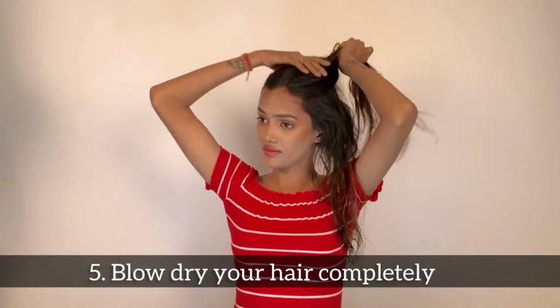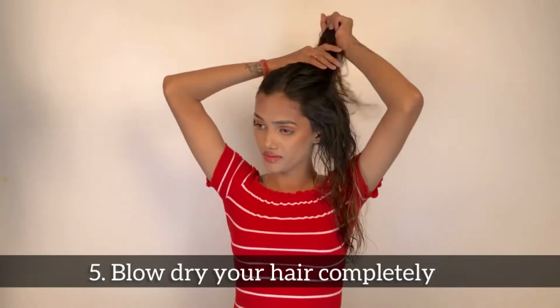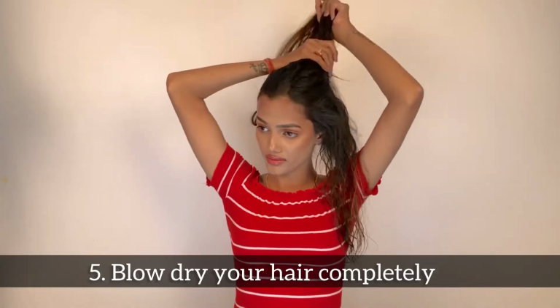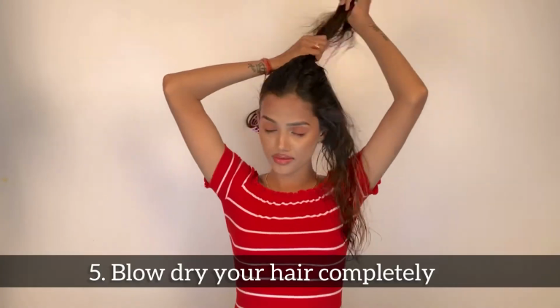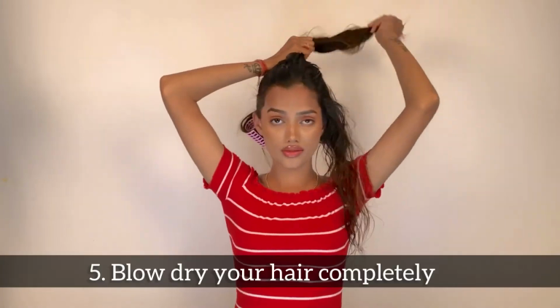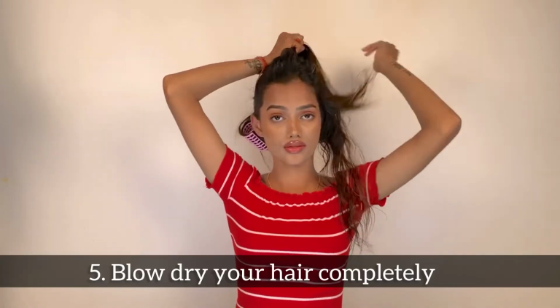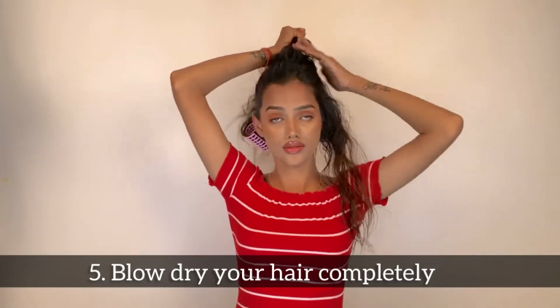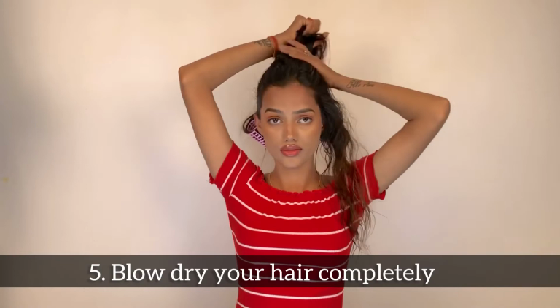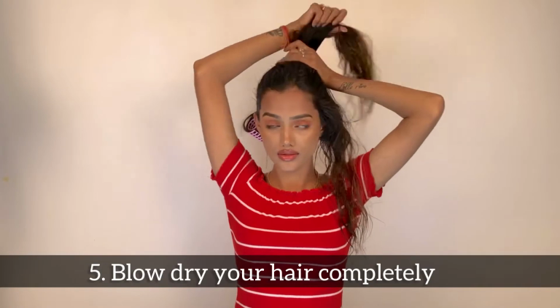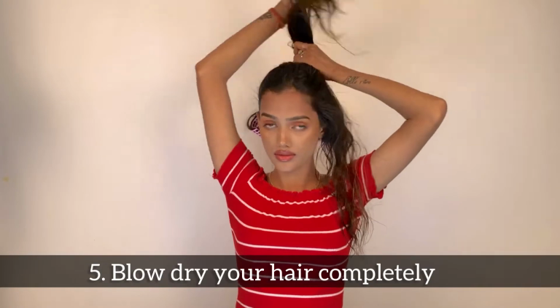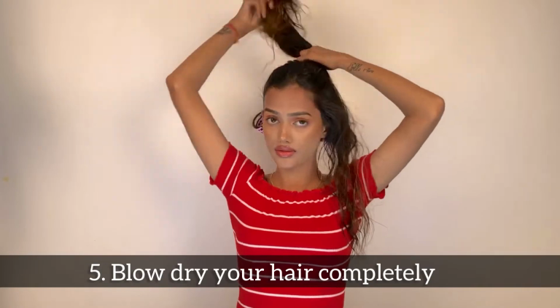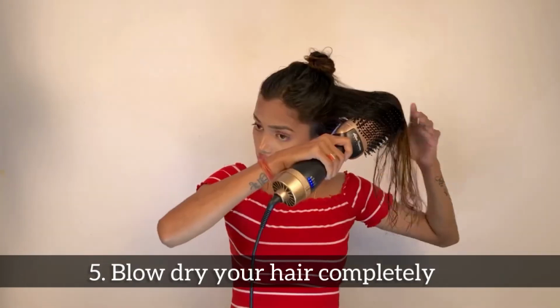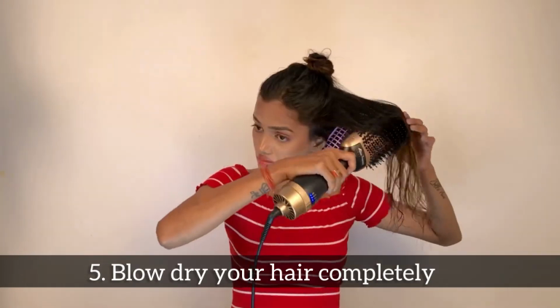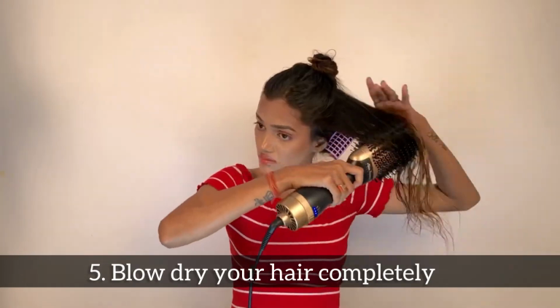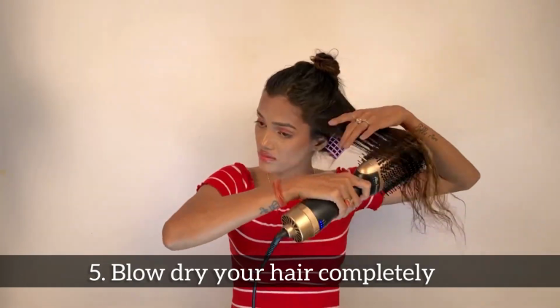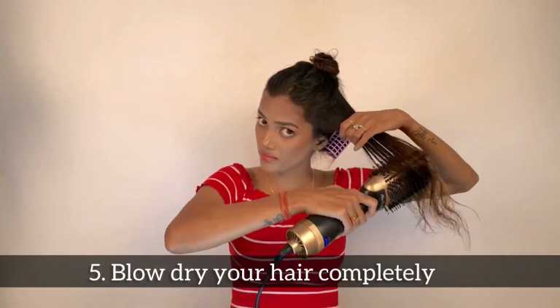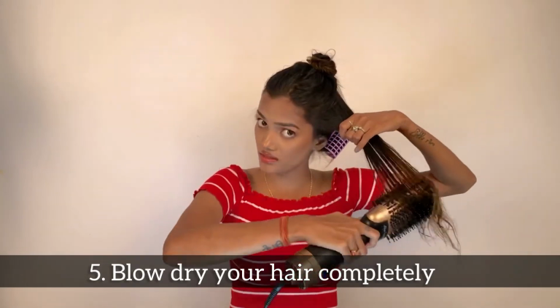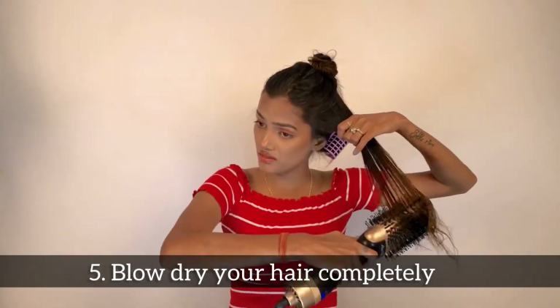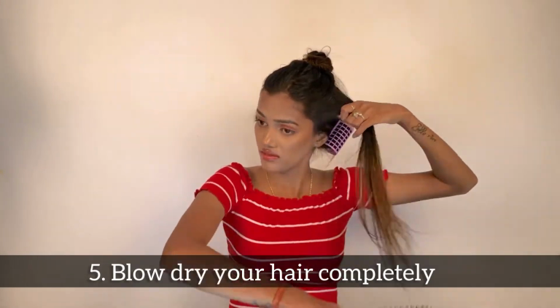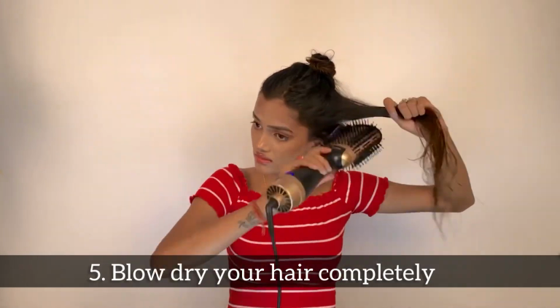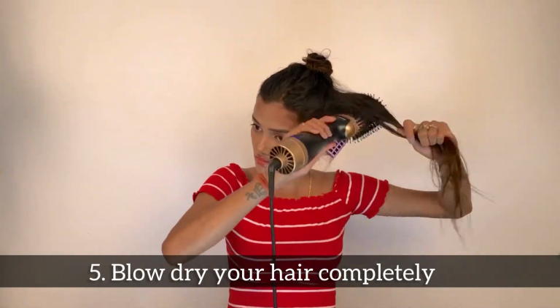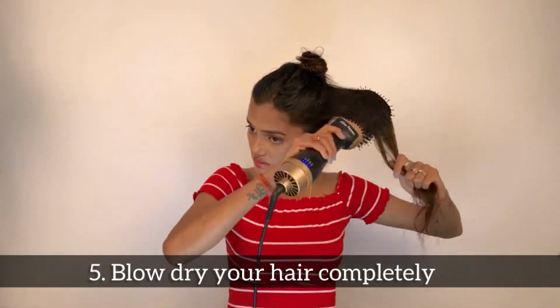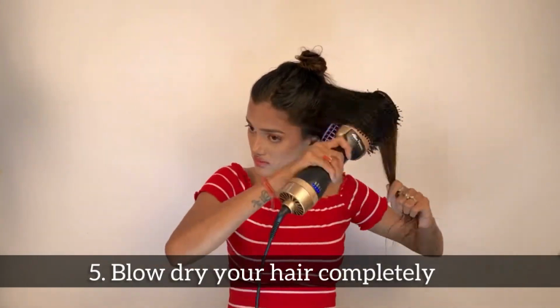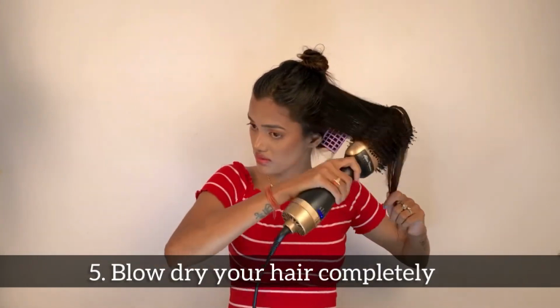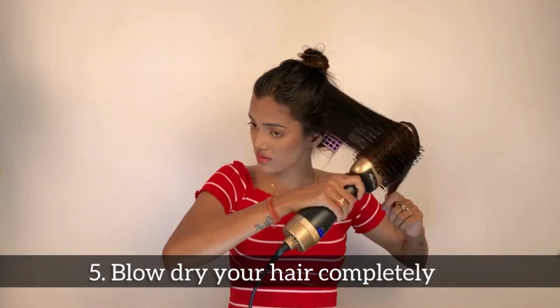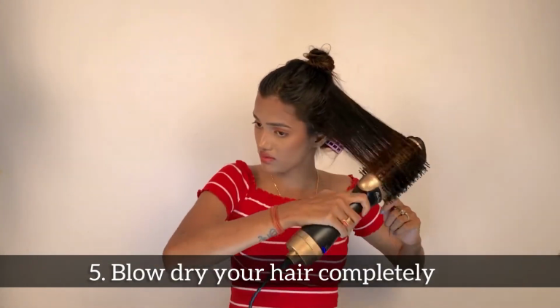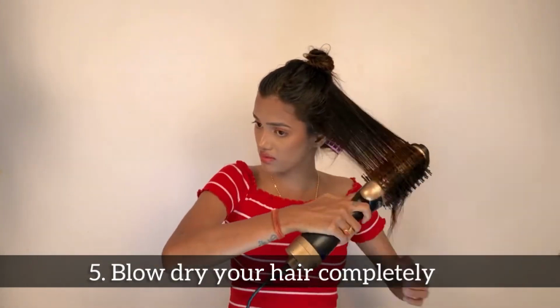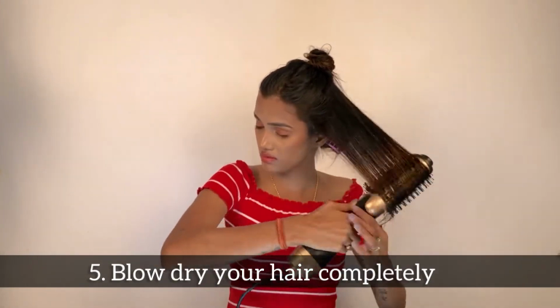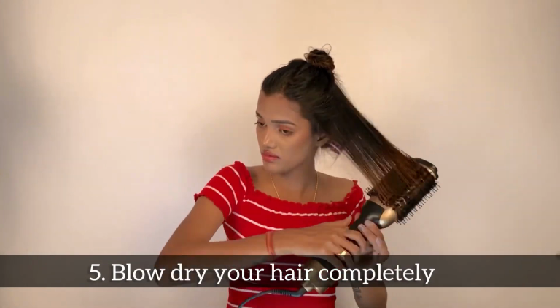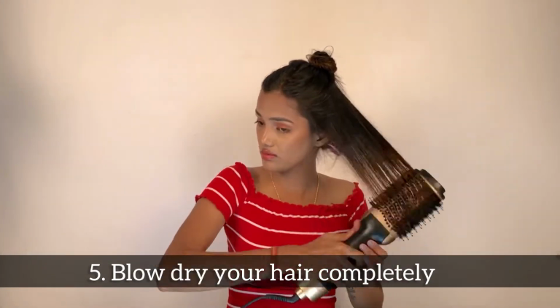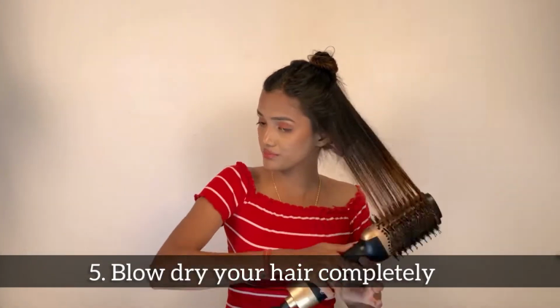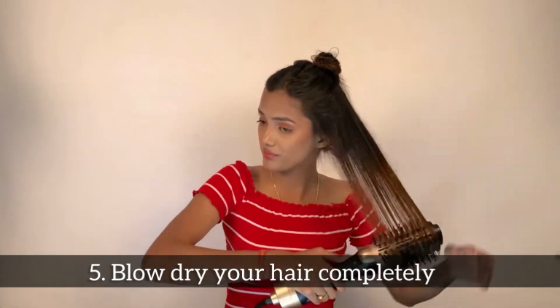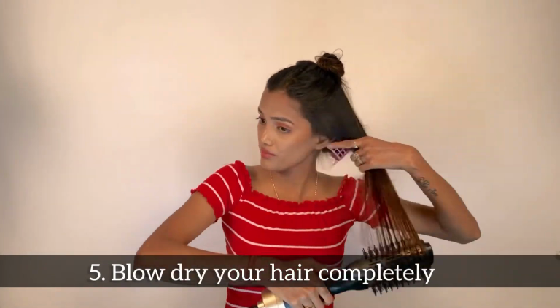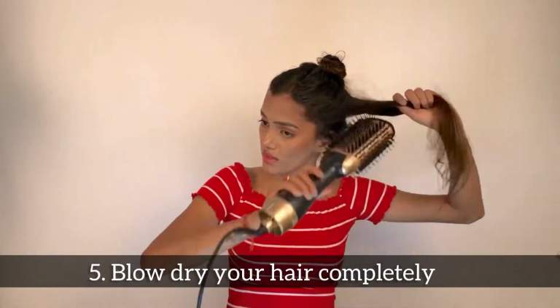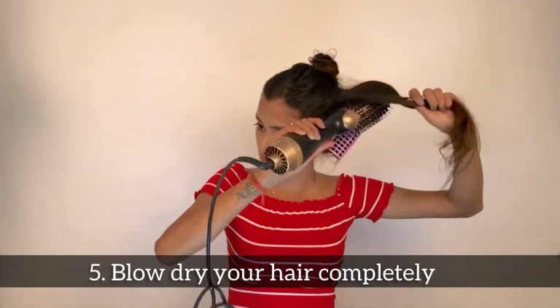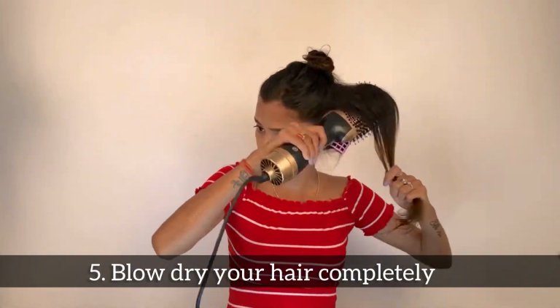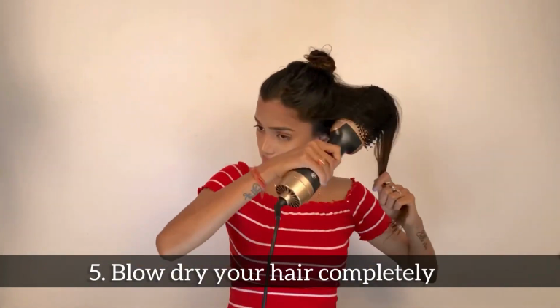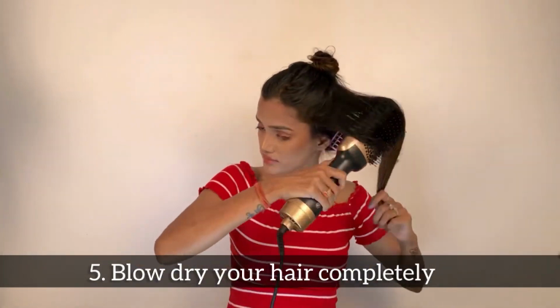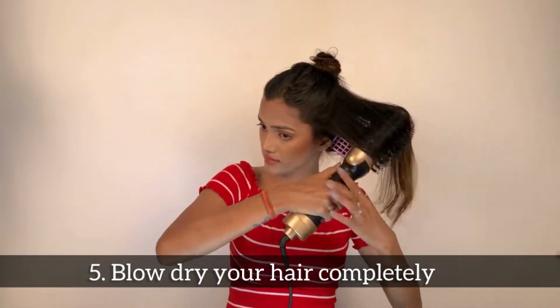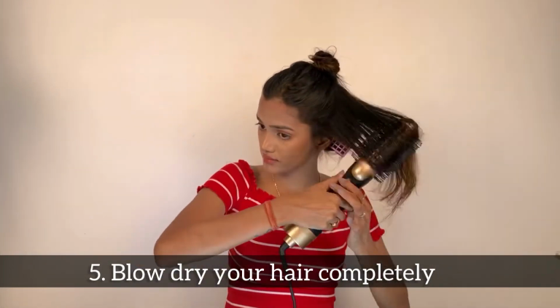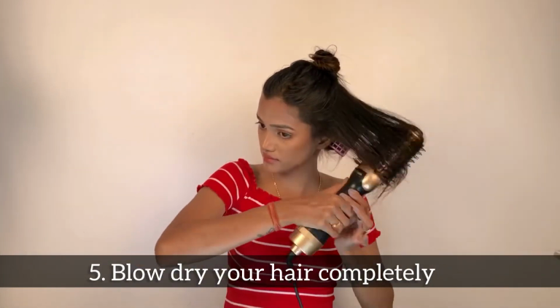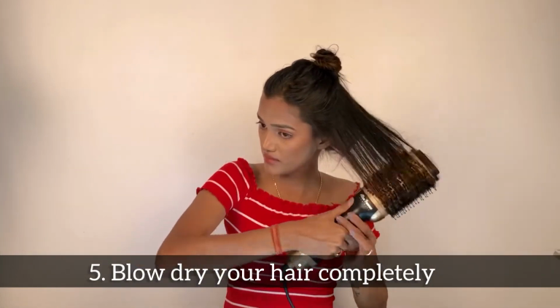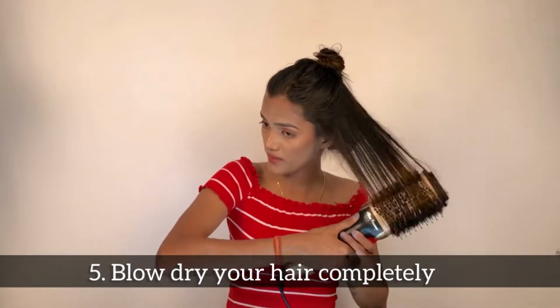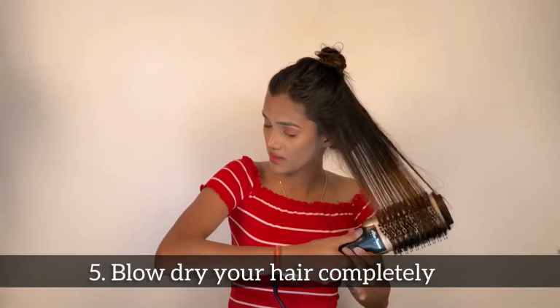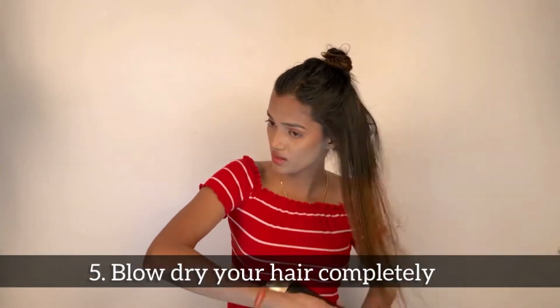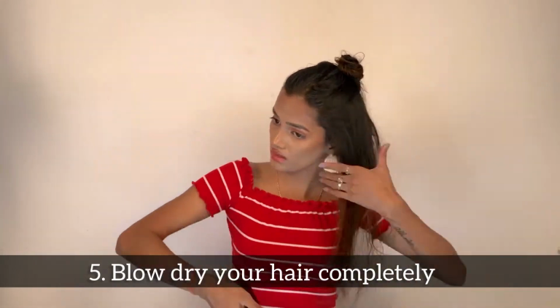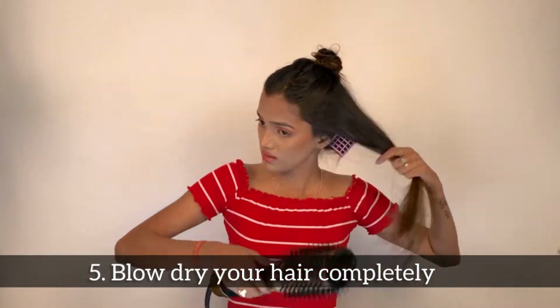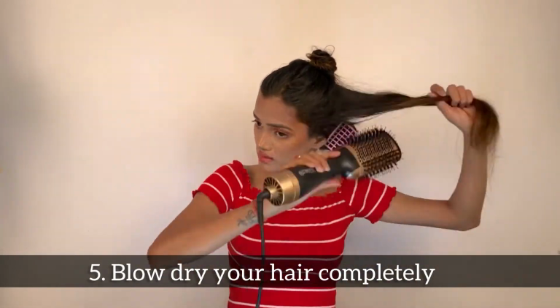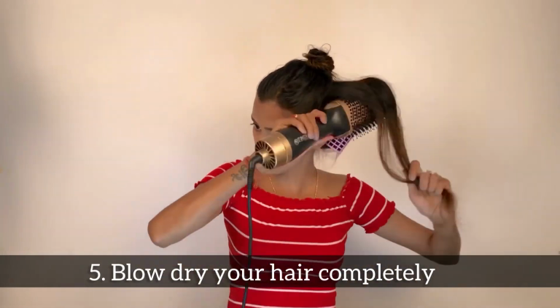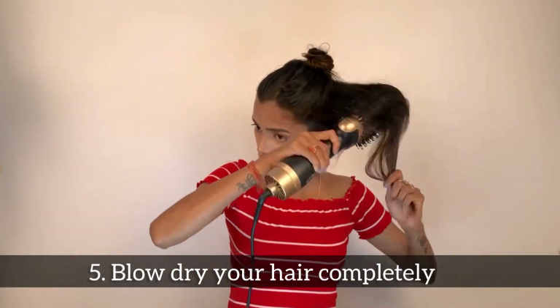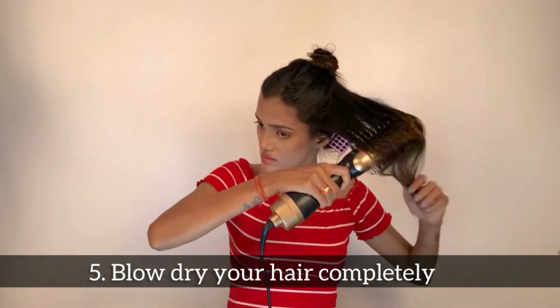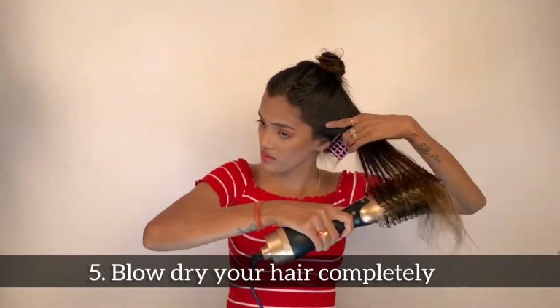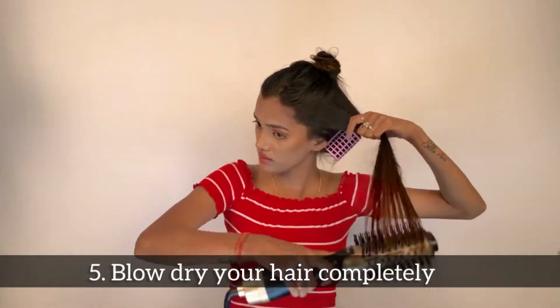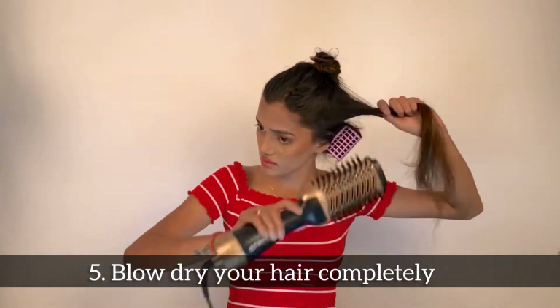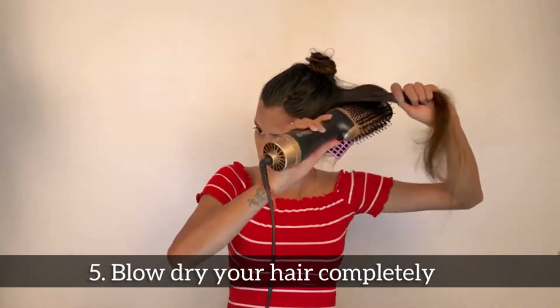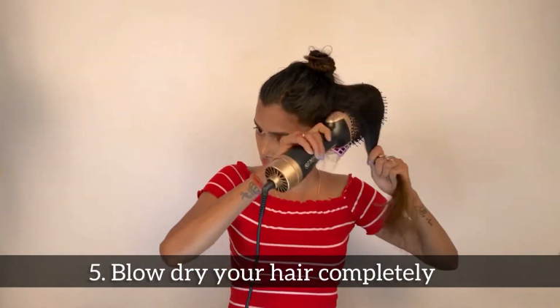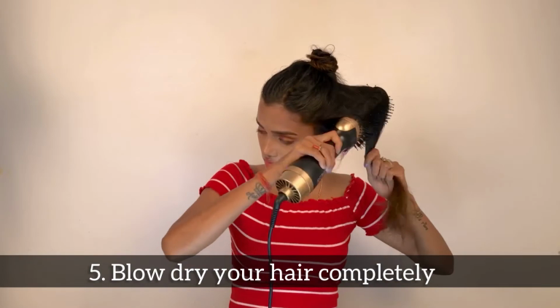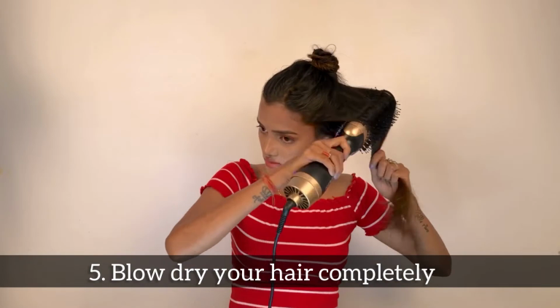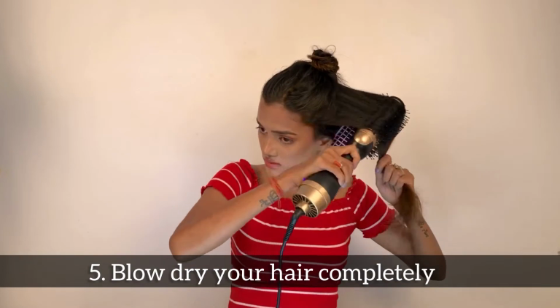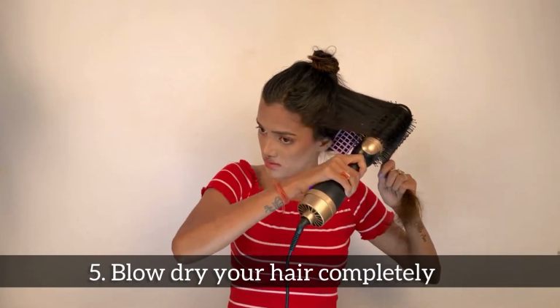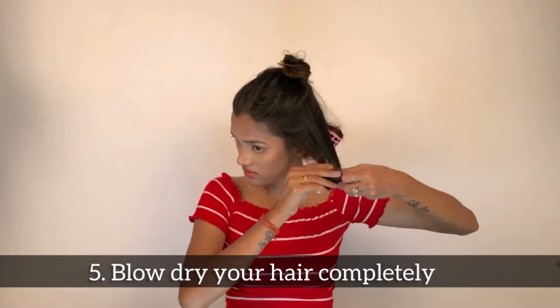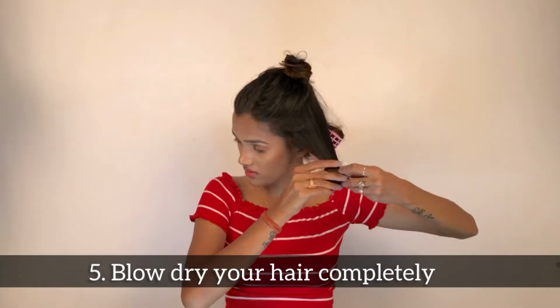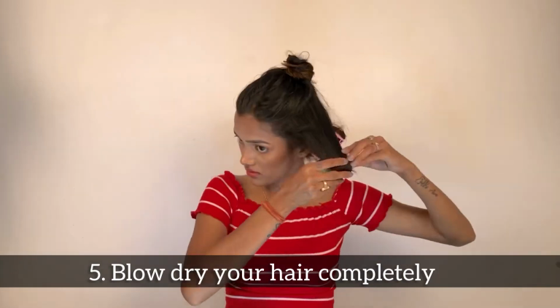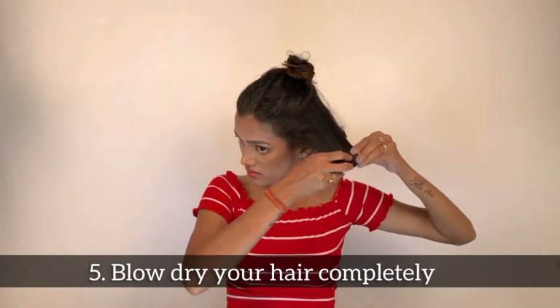Do not be in a hurry to use rollers. Make sure you blow dry completely, and then only use the rollers.